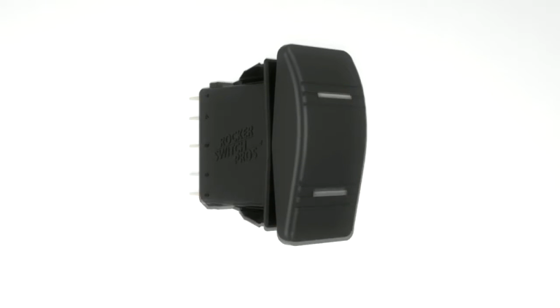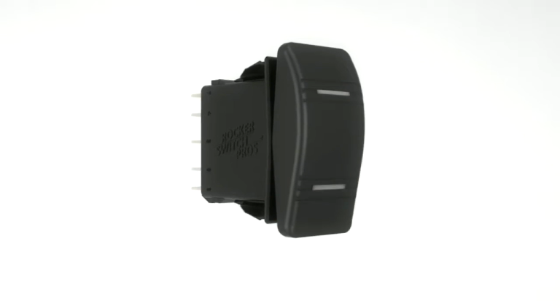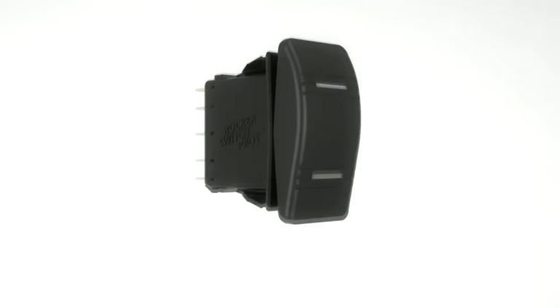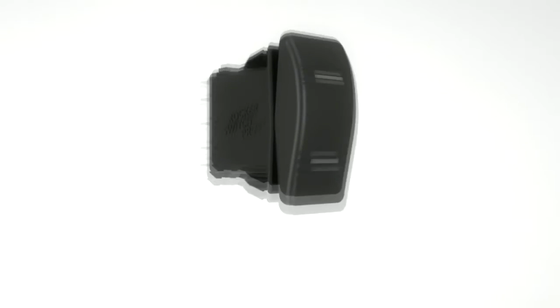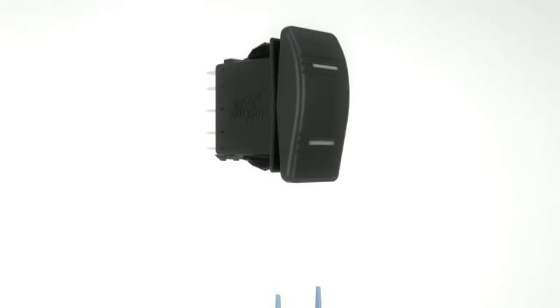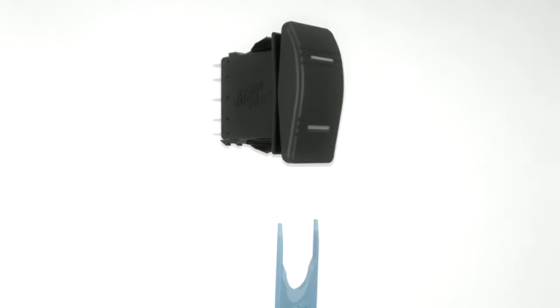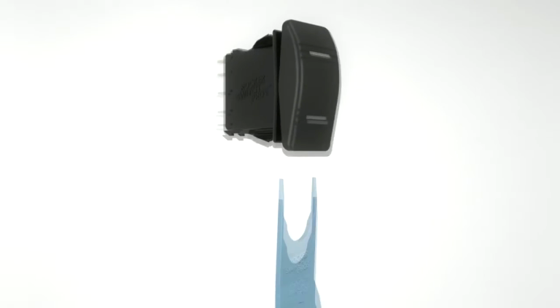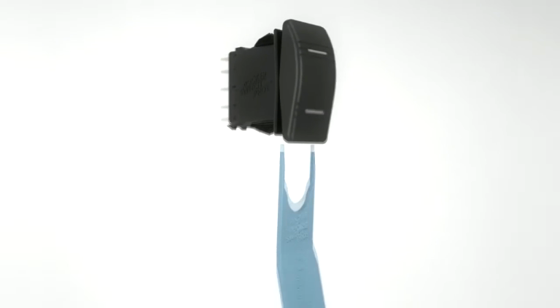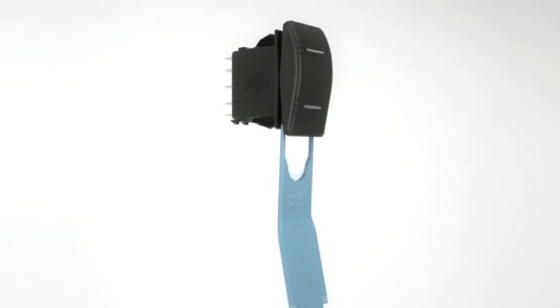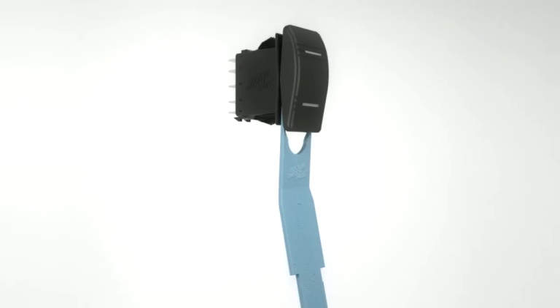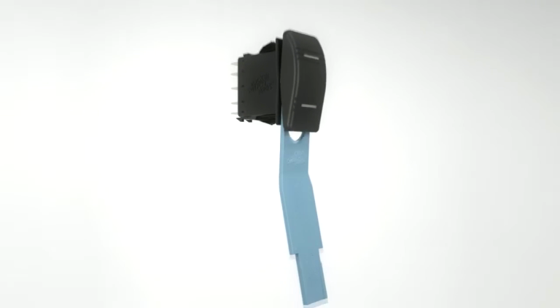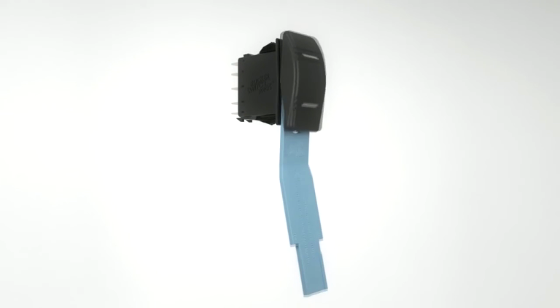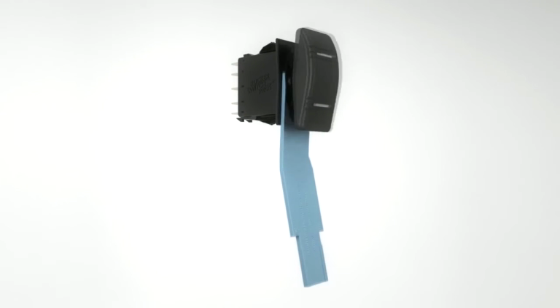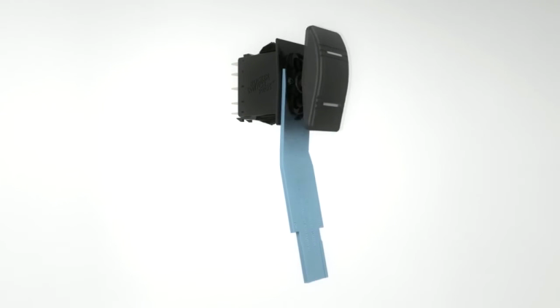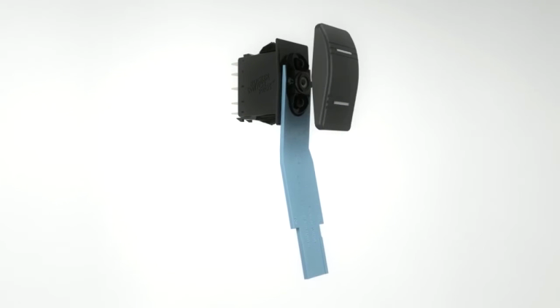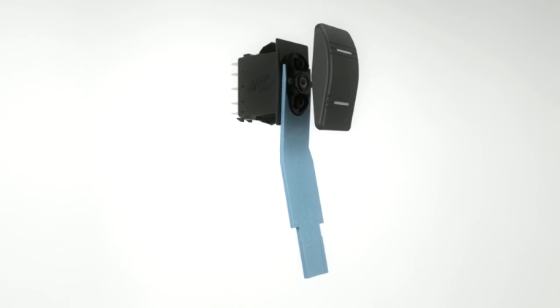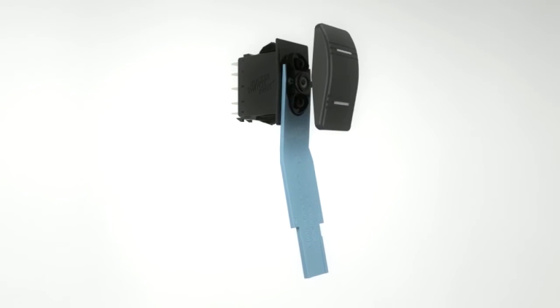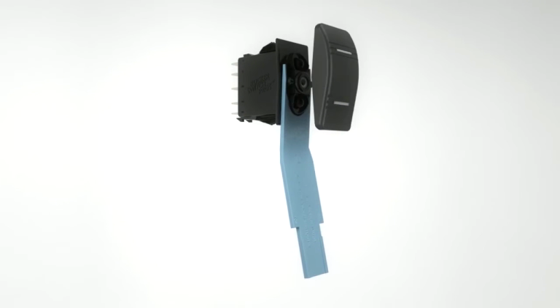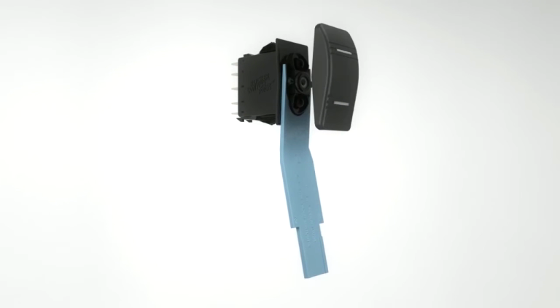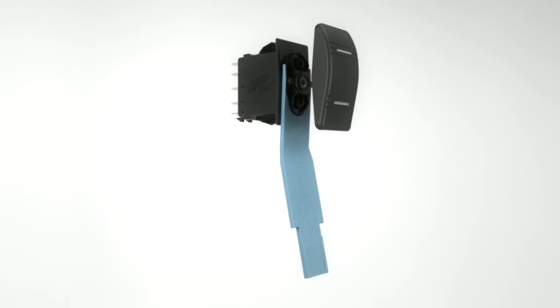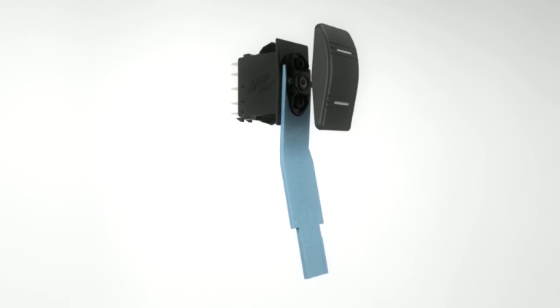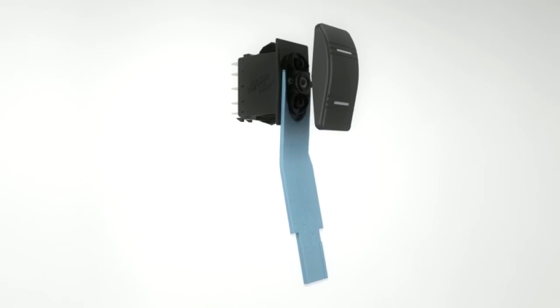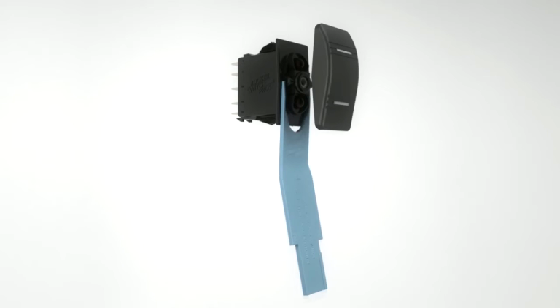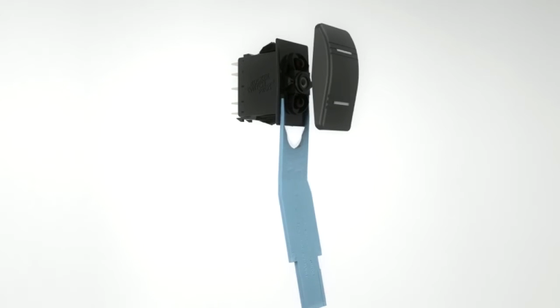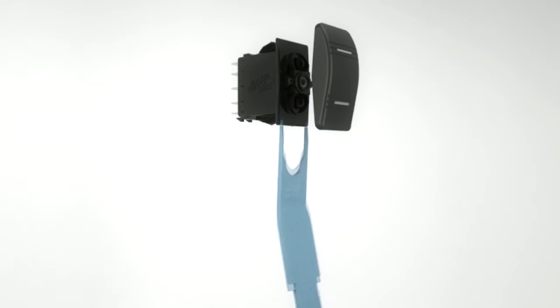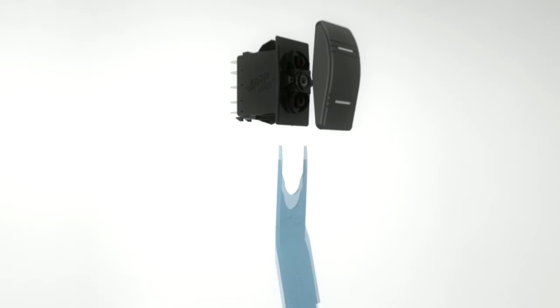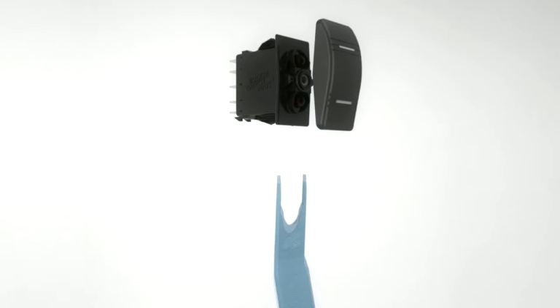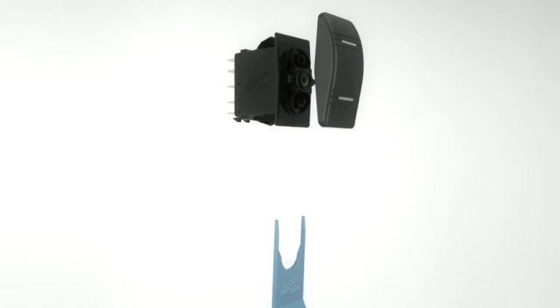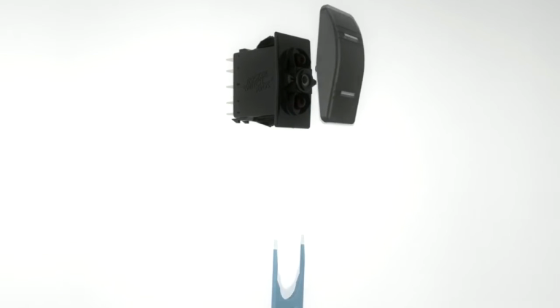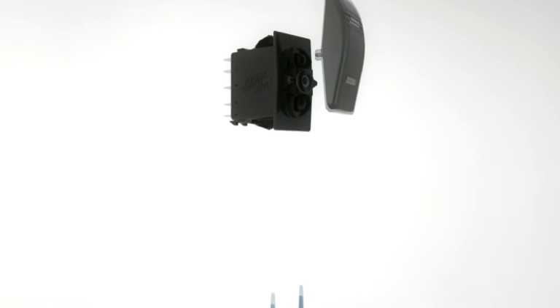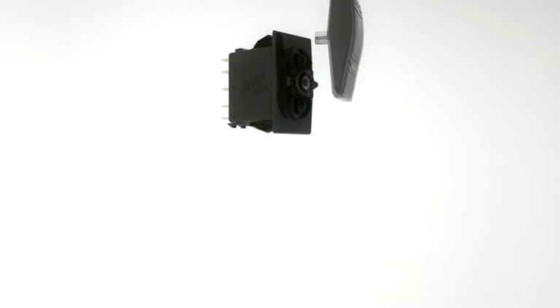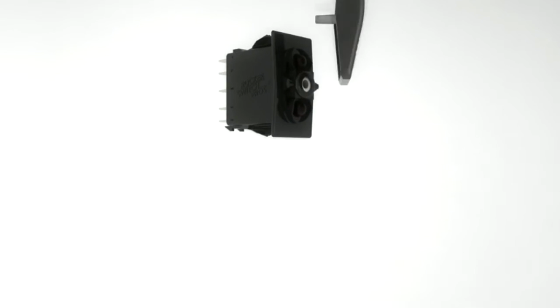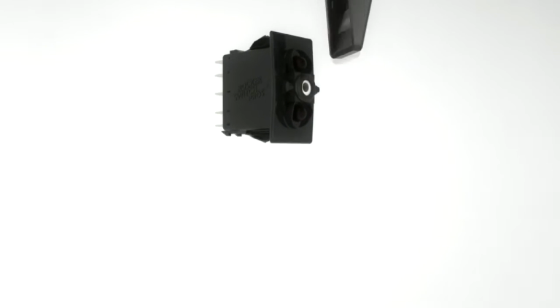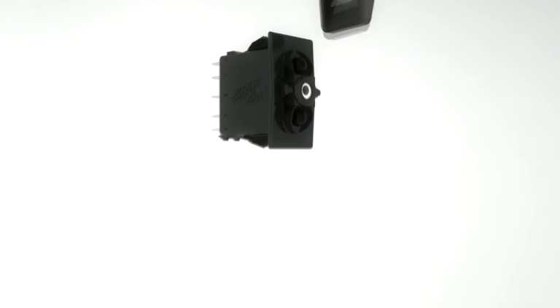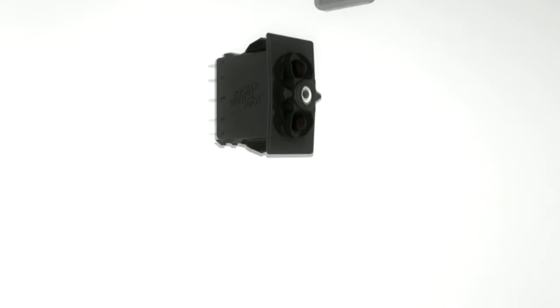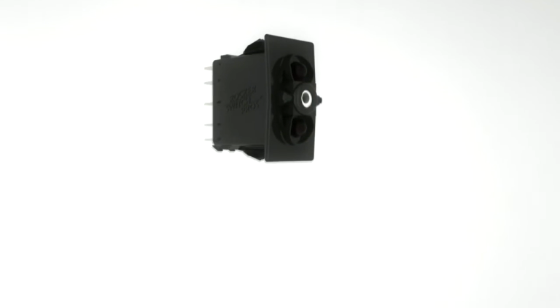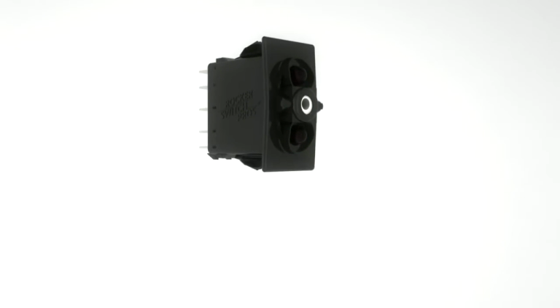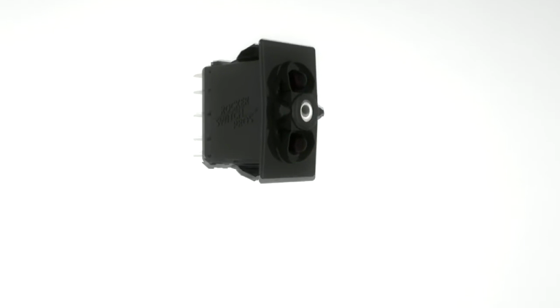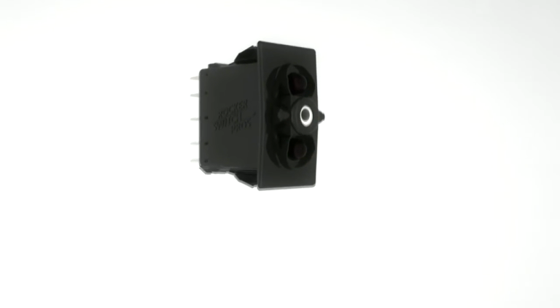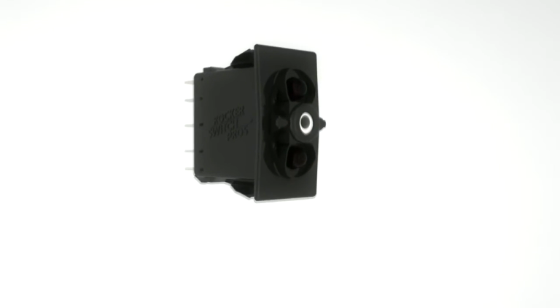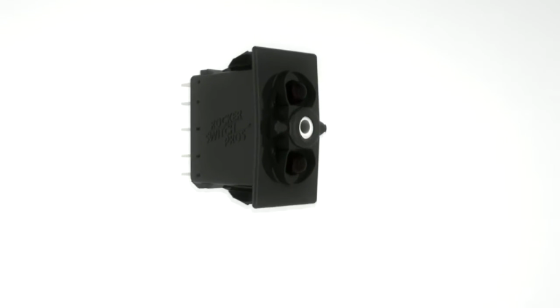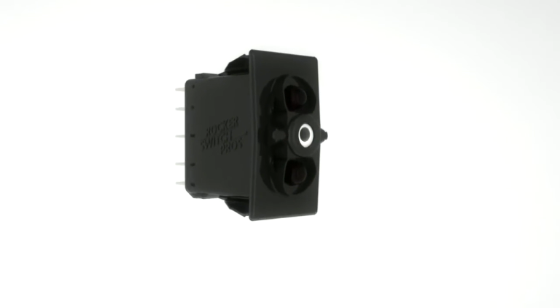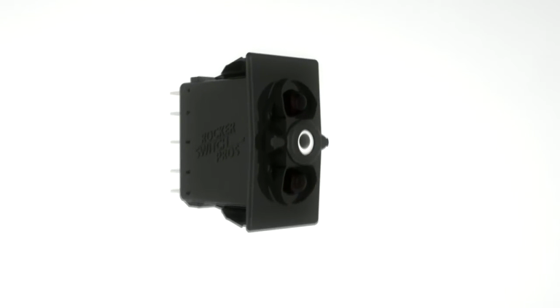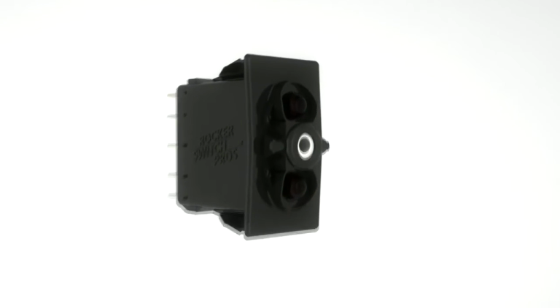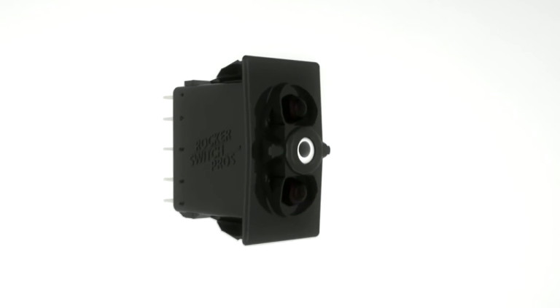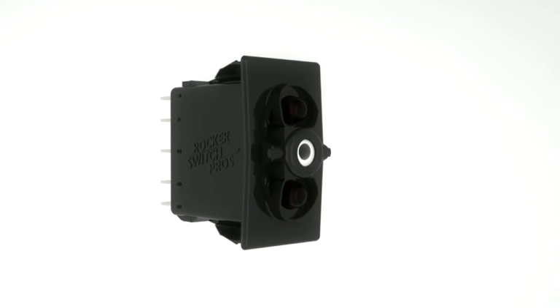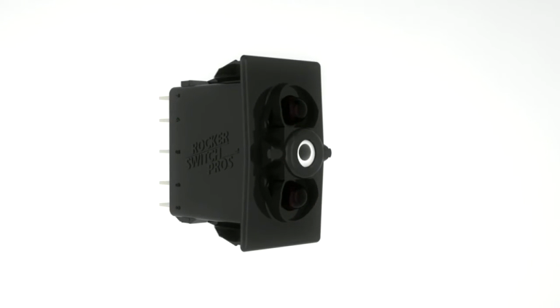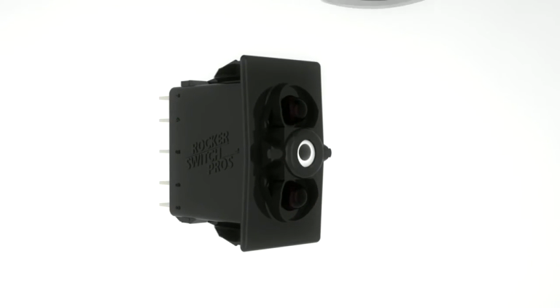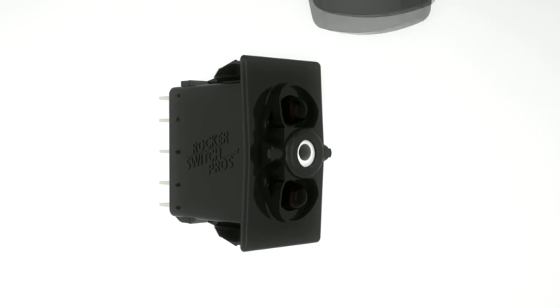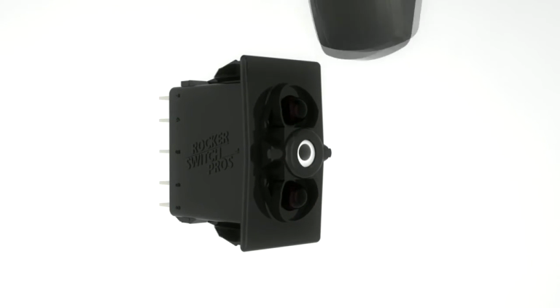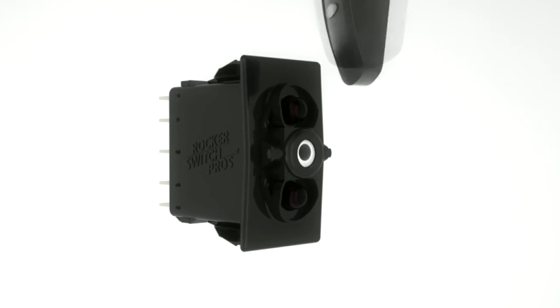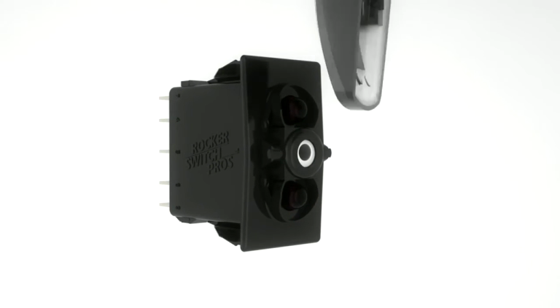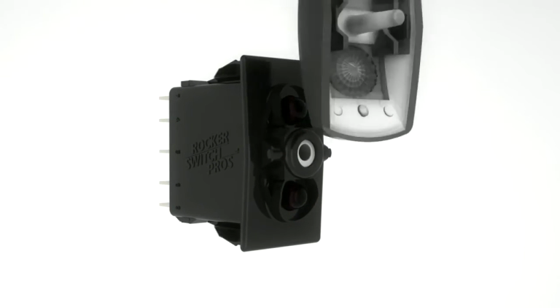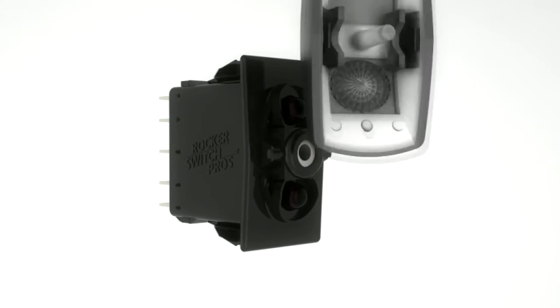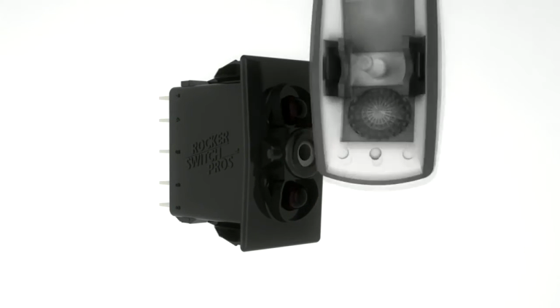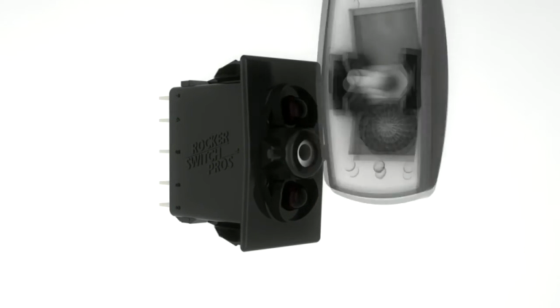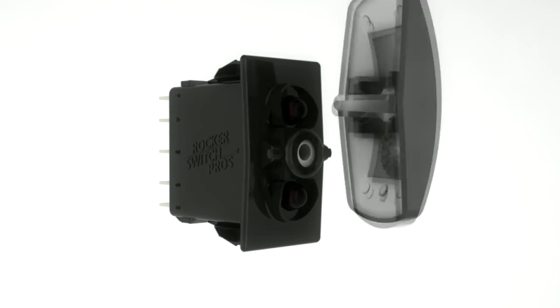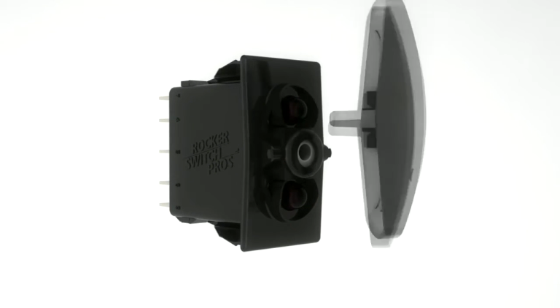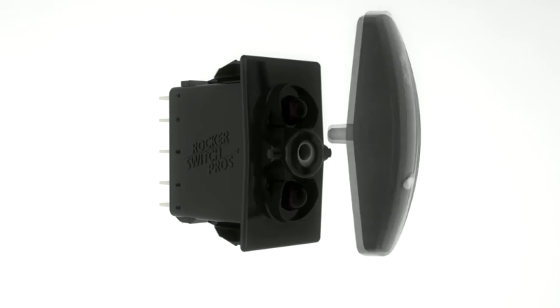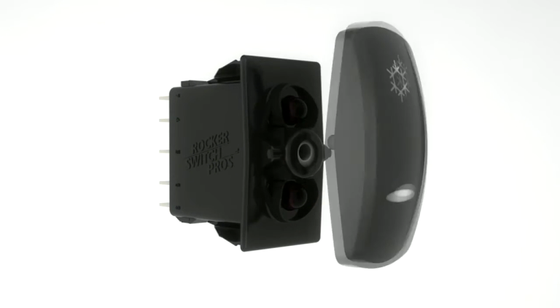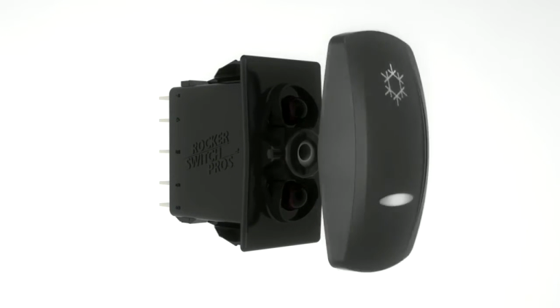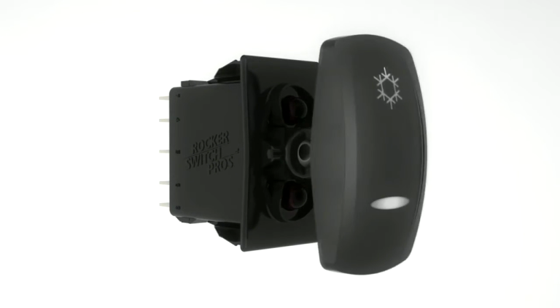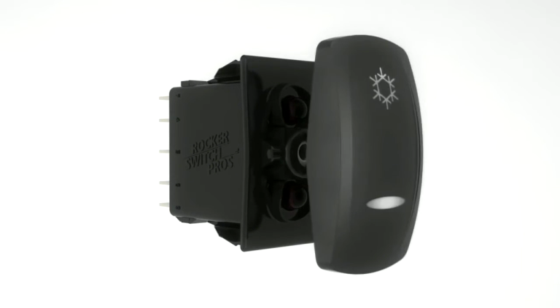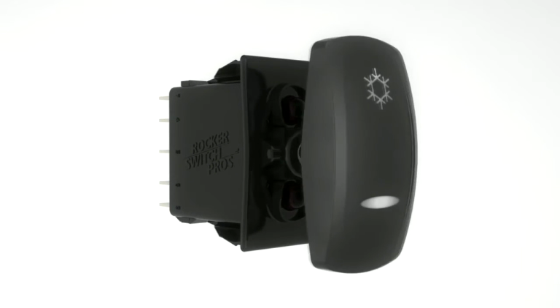Simply insert the removal tool under the actuator to remove the old cover. Press the new cover on snugly and it's done.